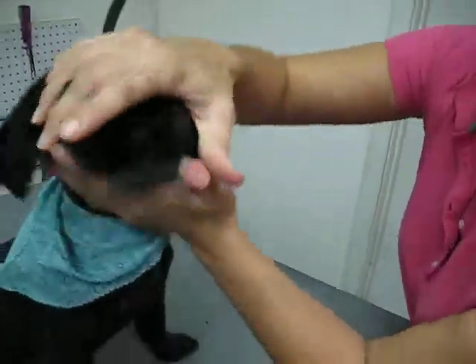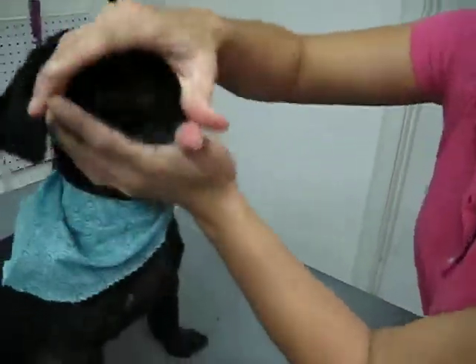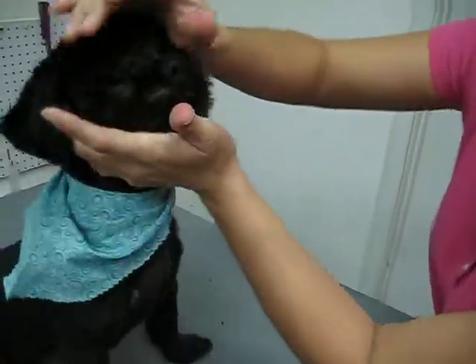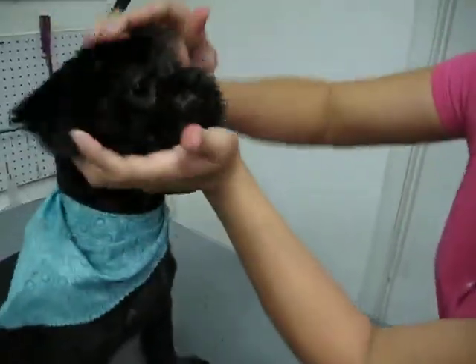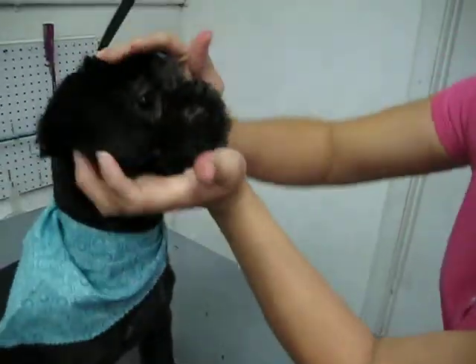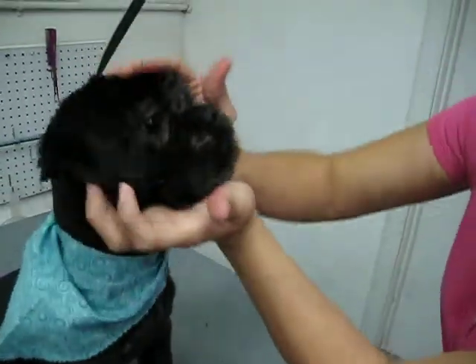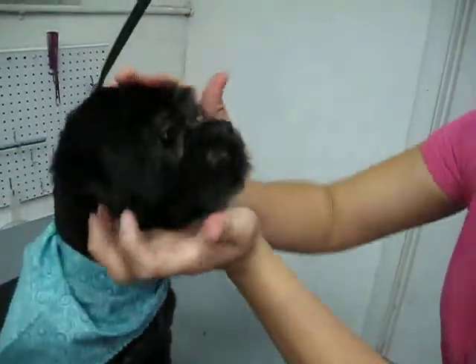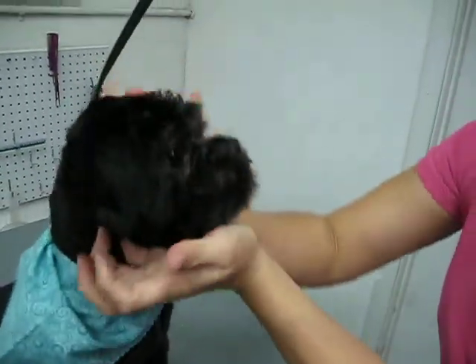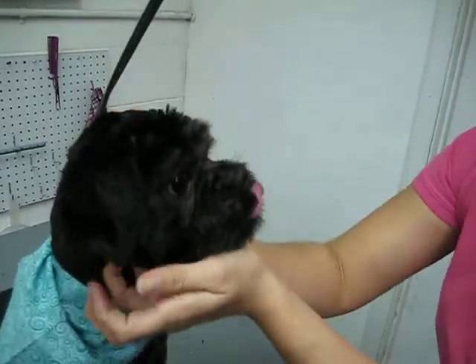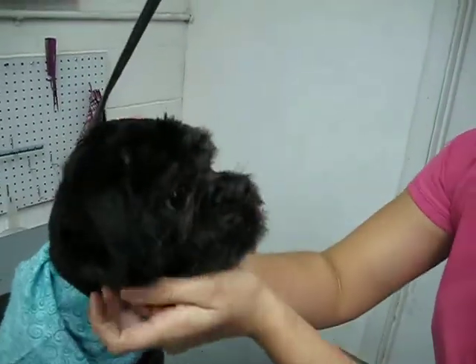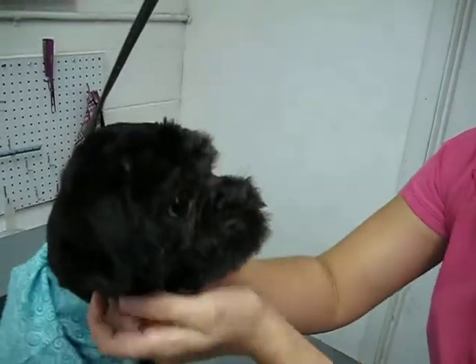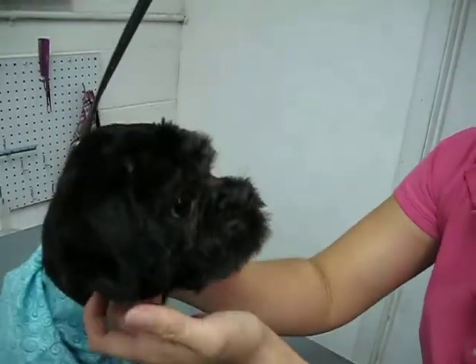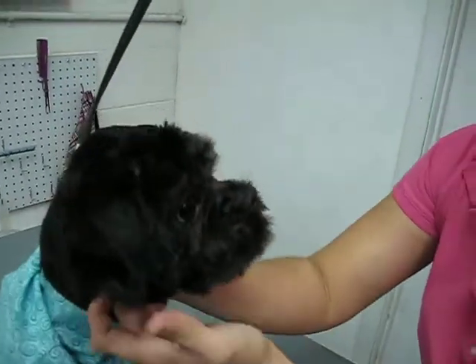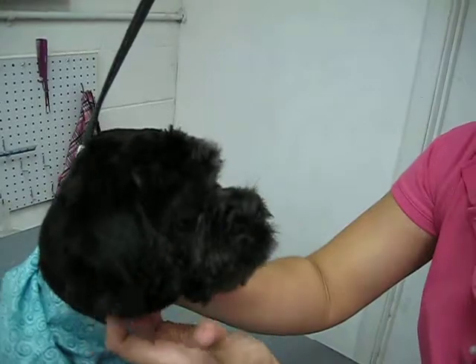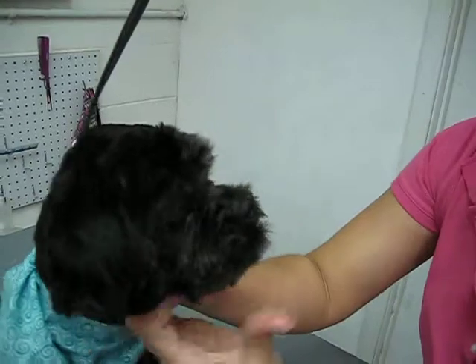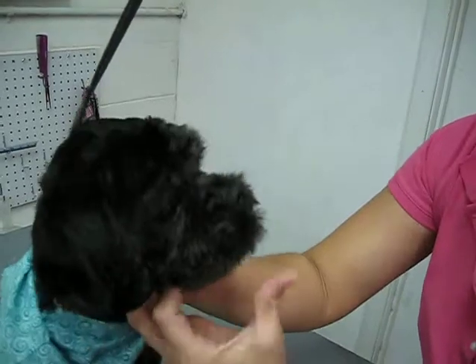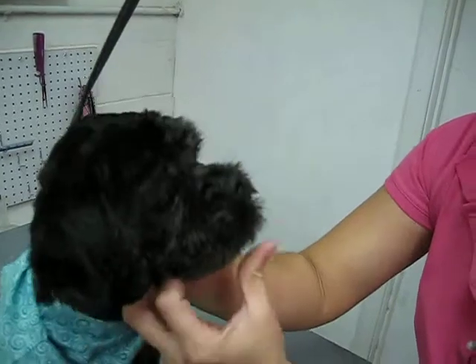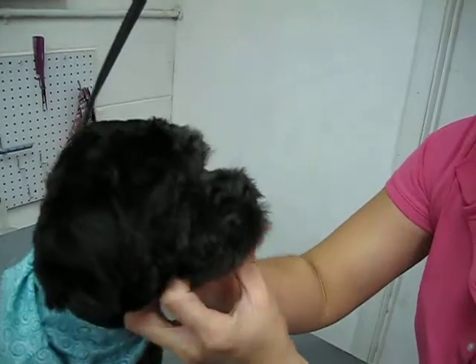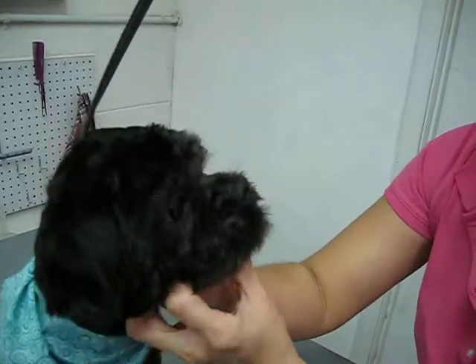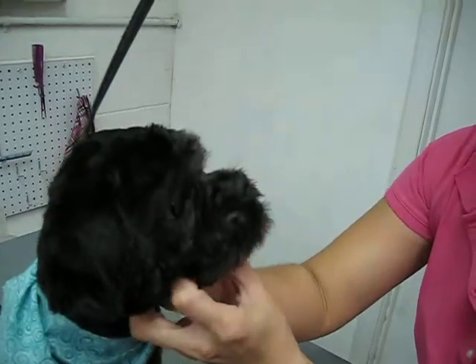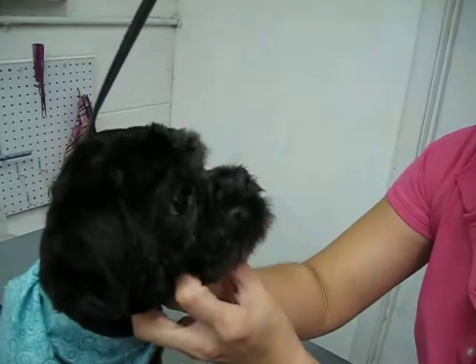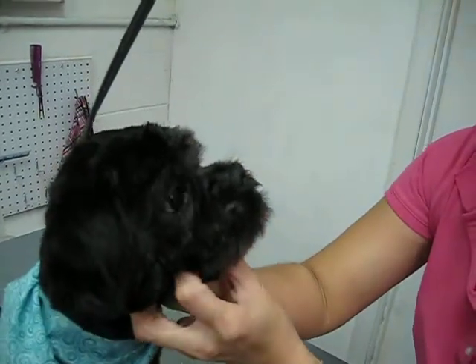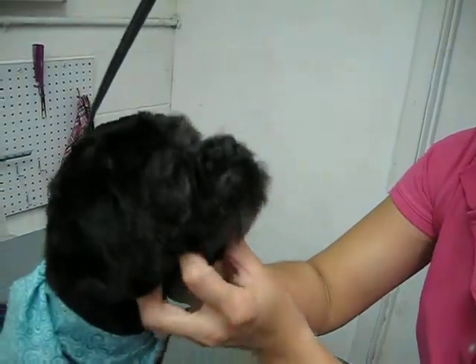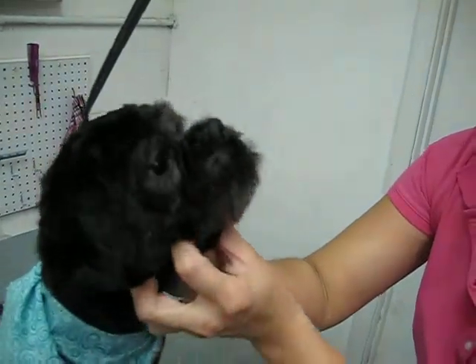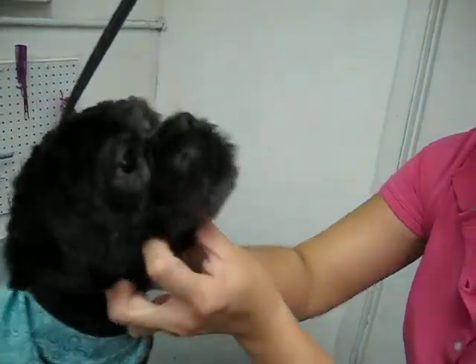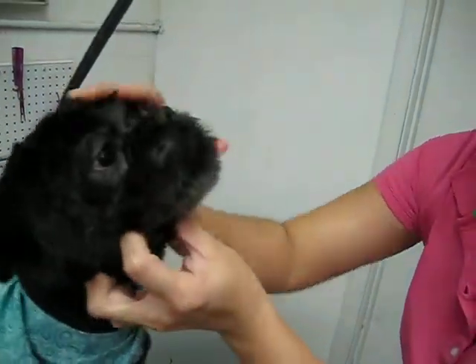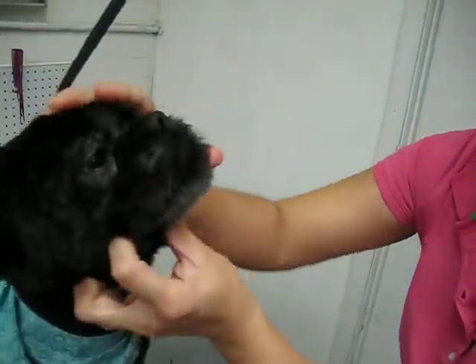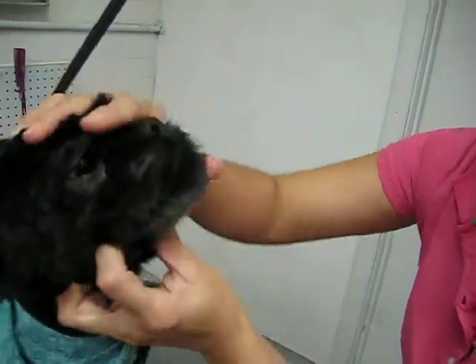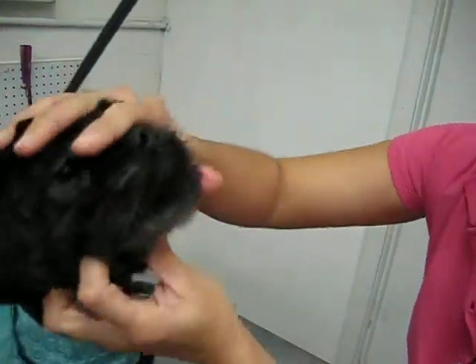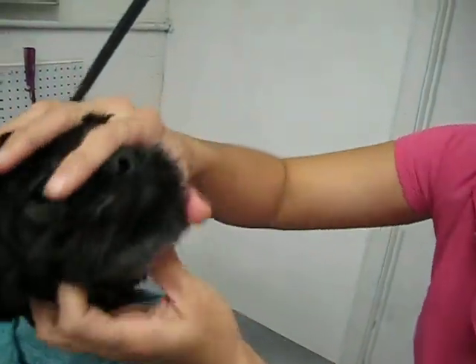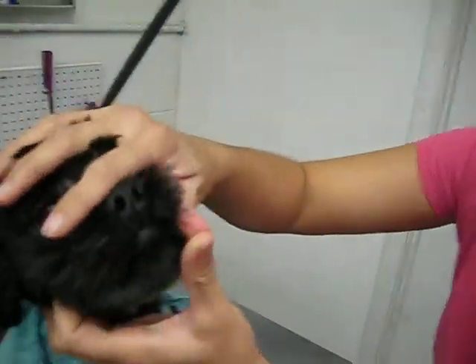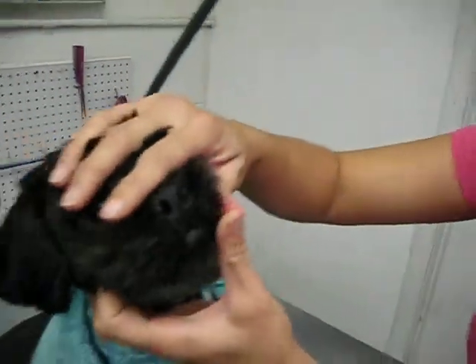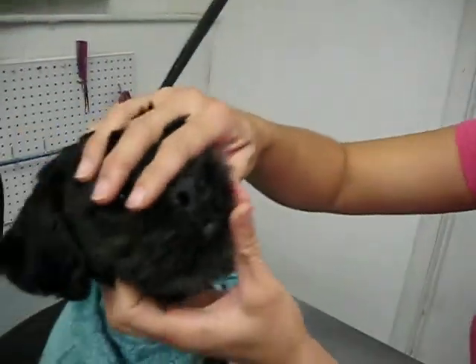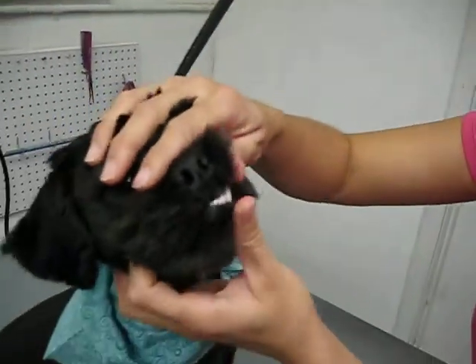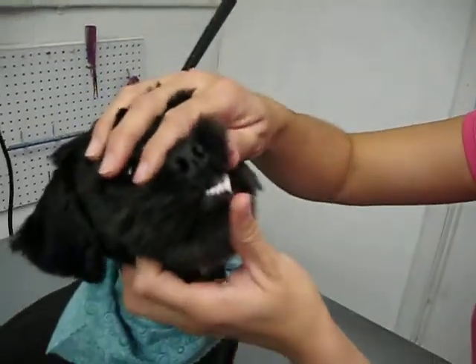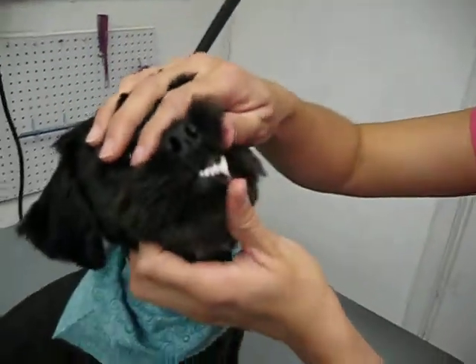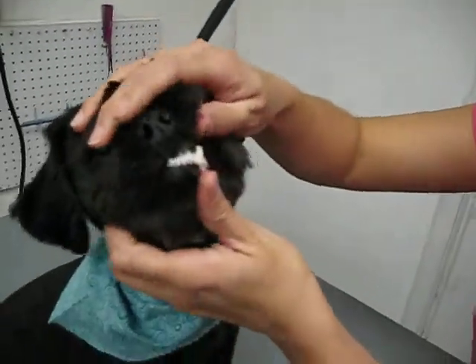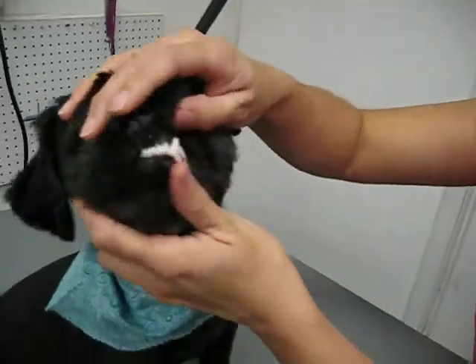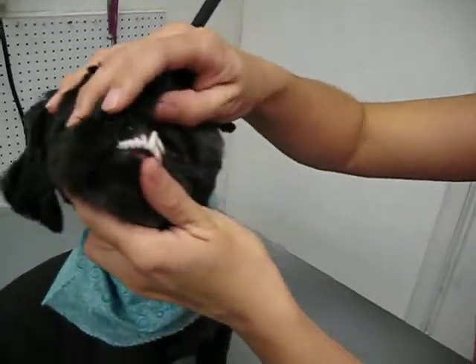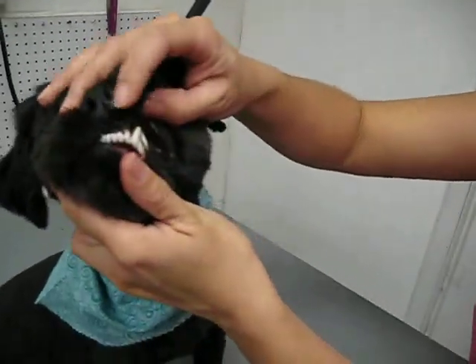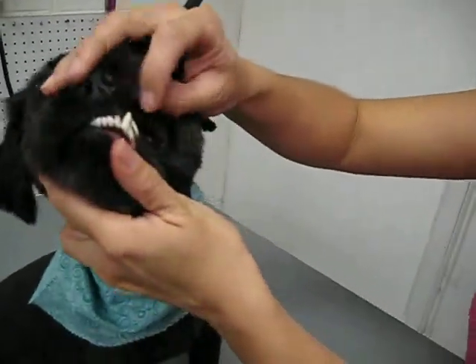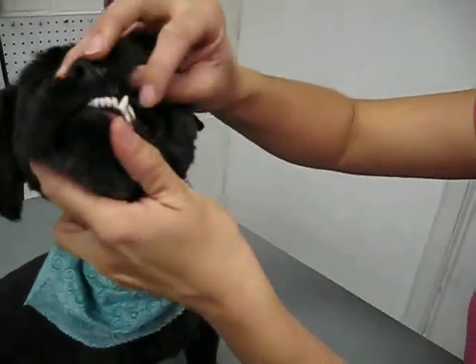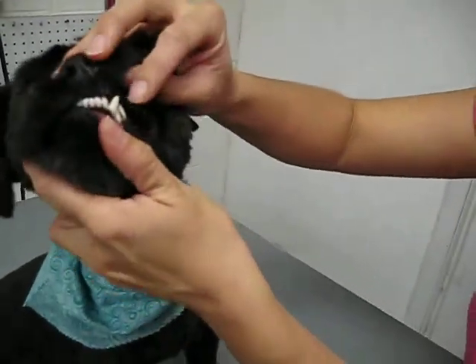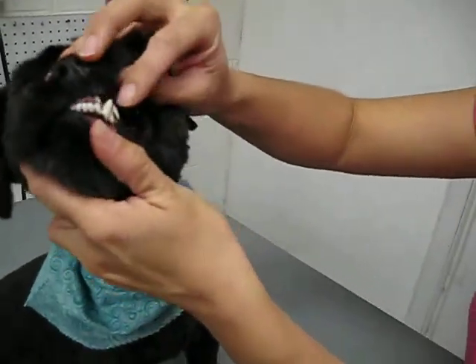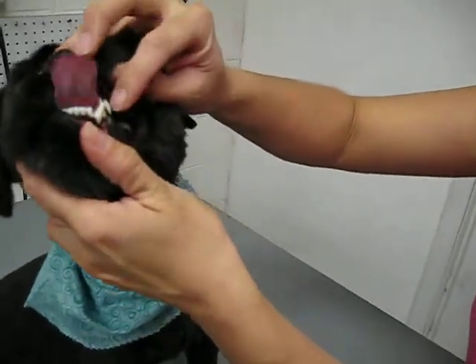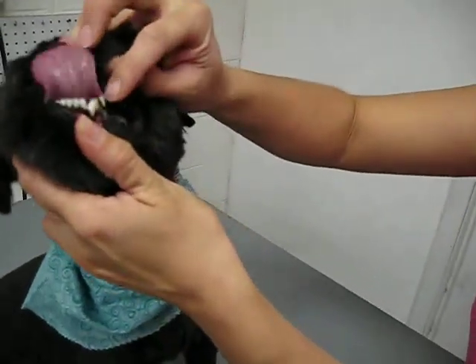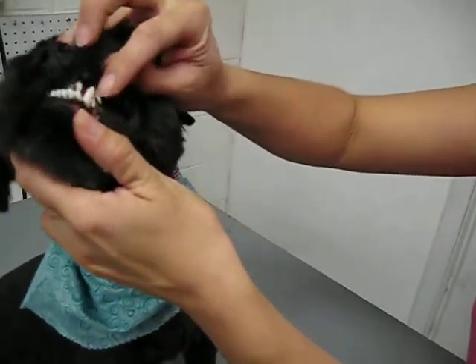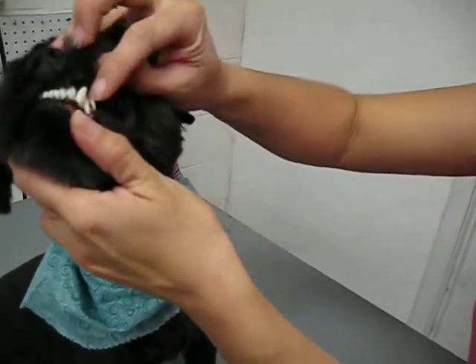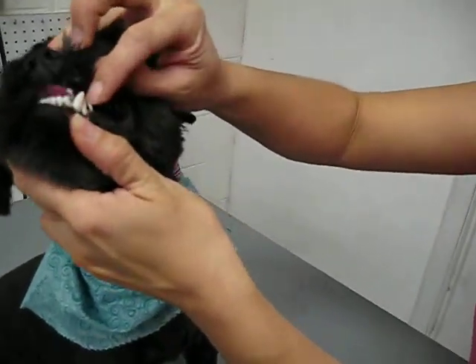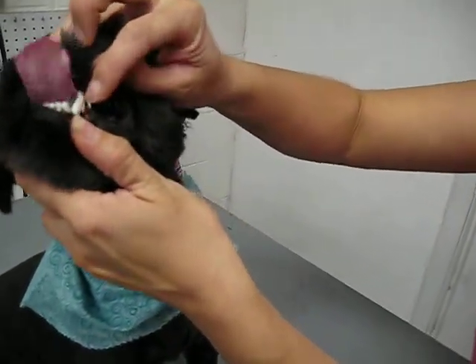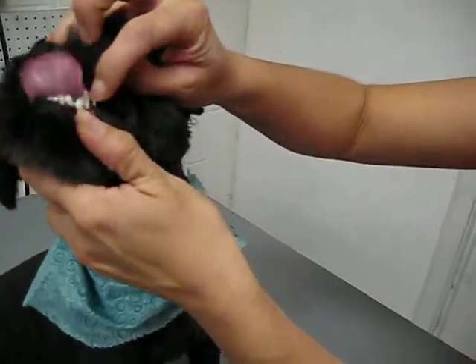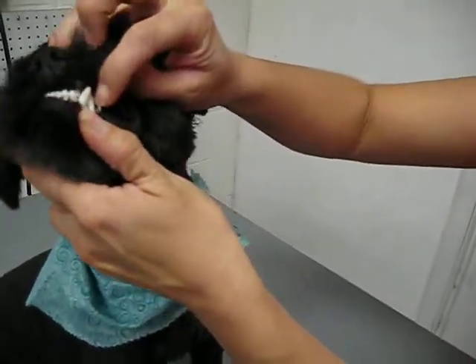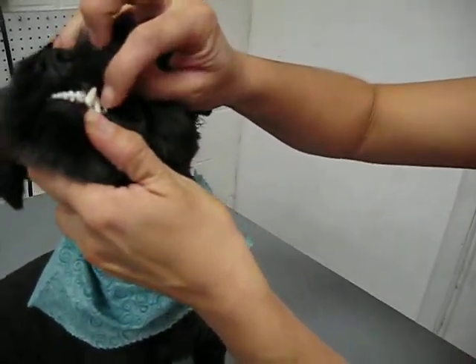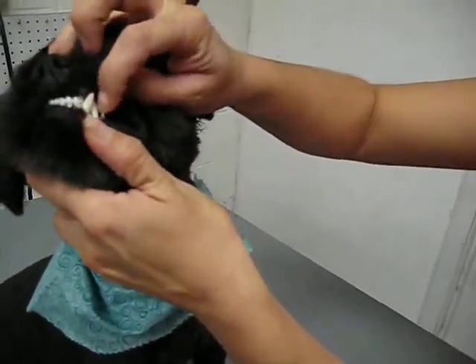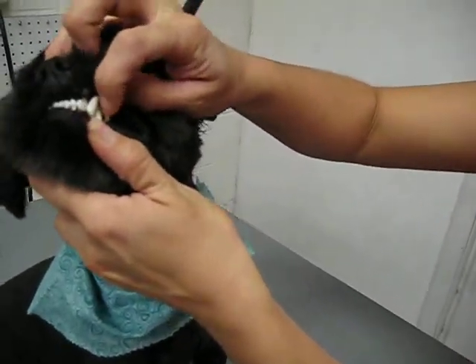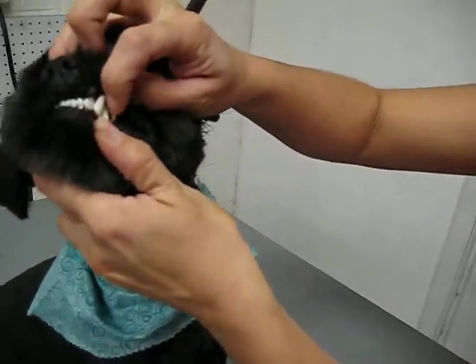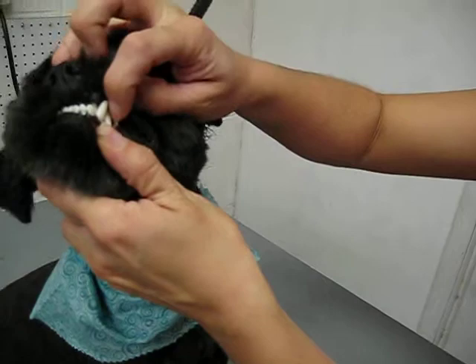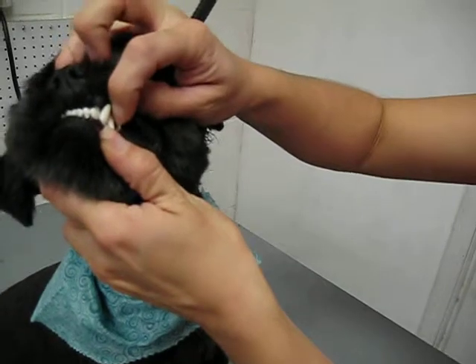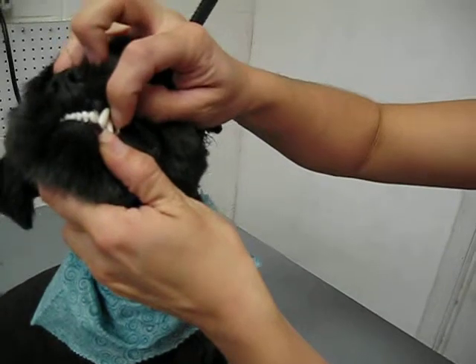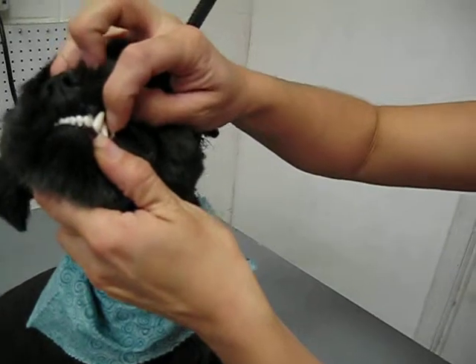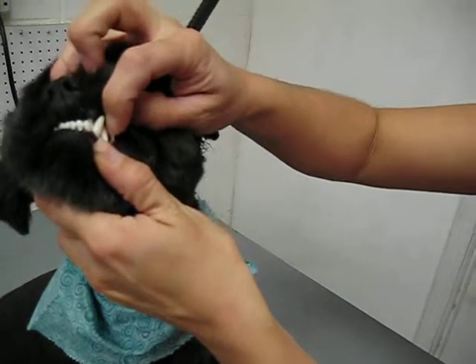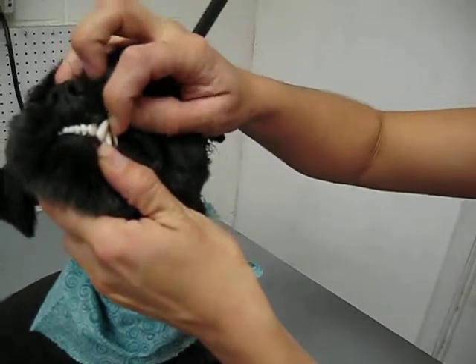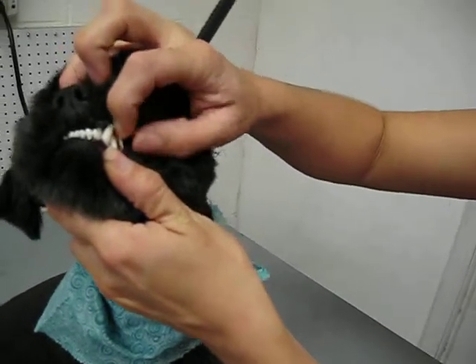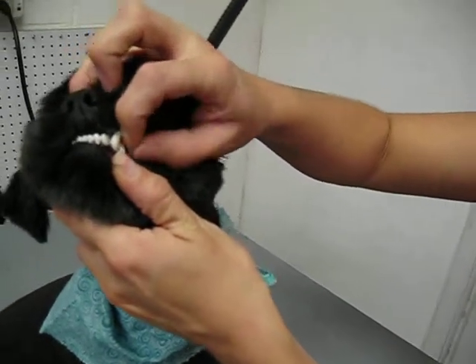So how old is he? Ten months. At six months, all puppy teeth should fall out, so this one is really in there.